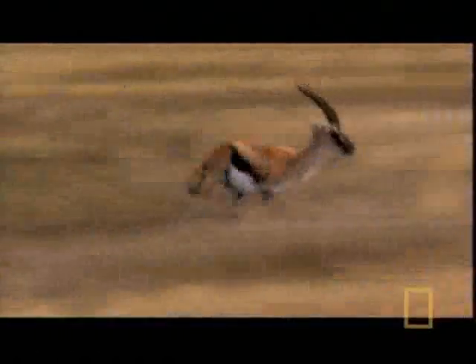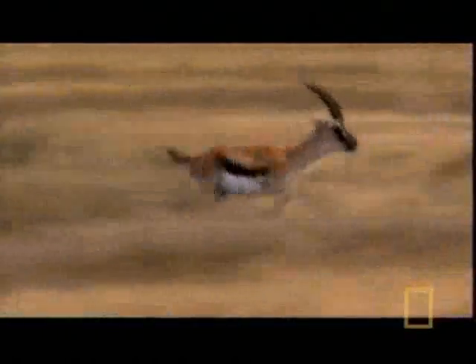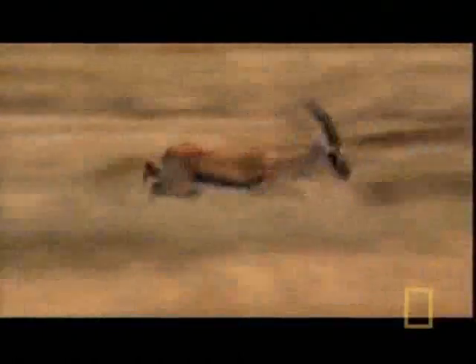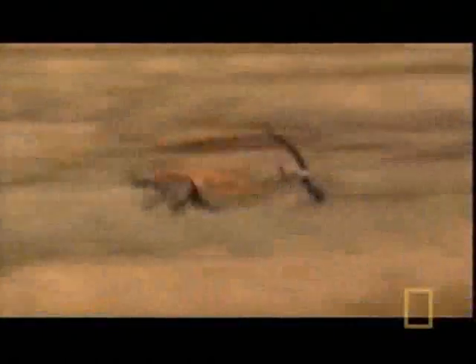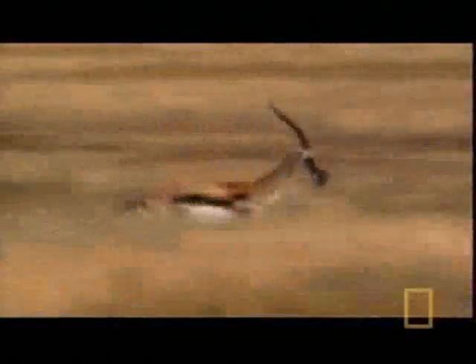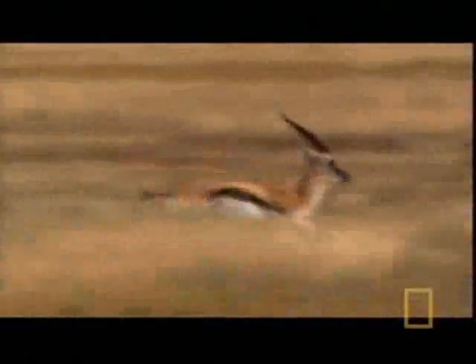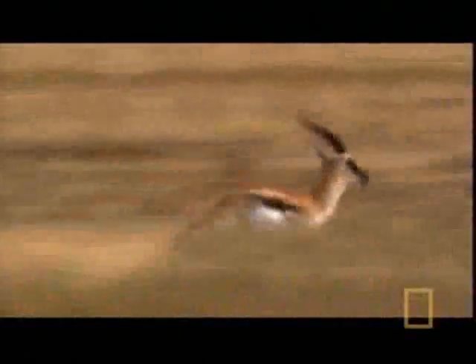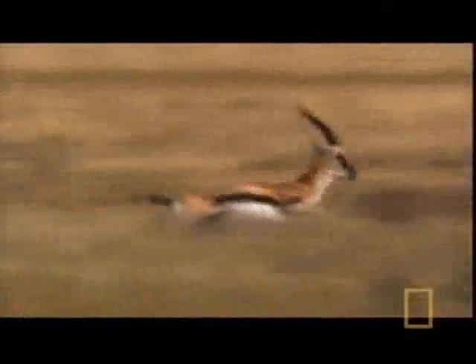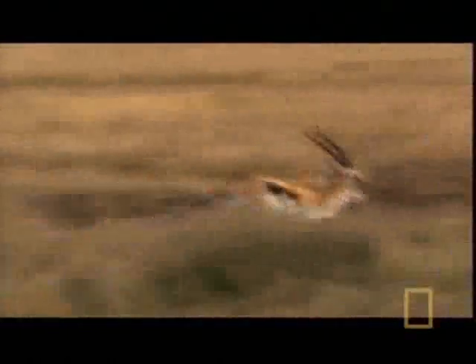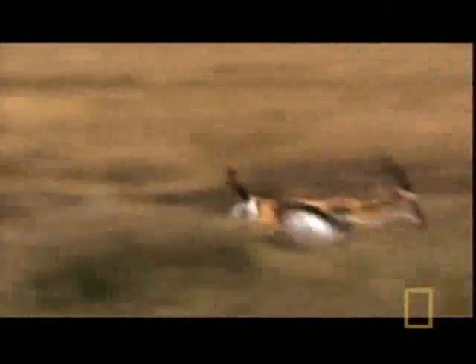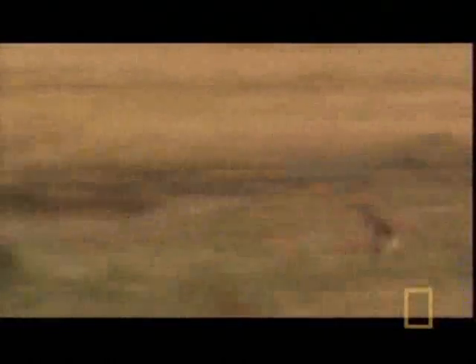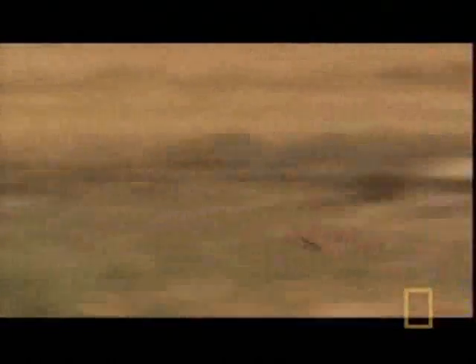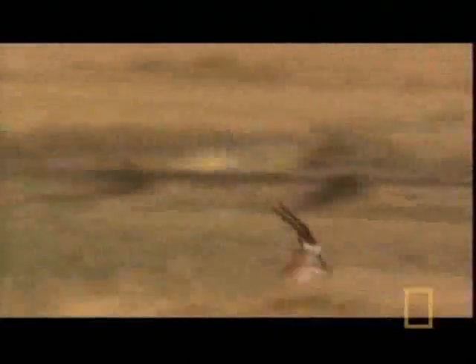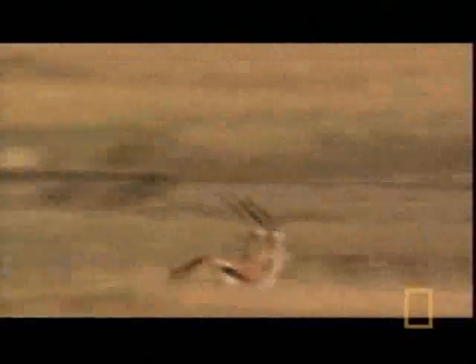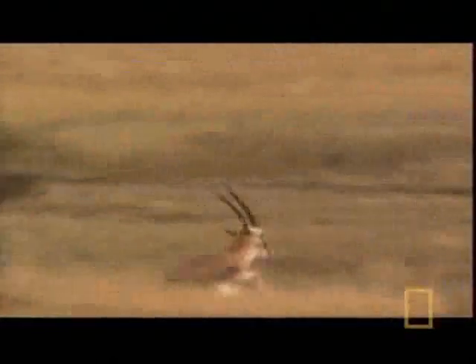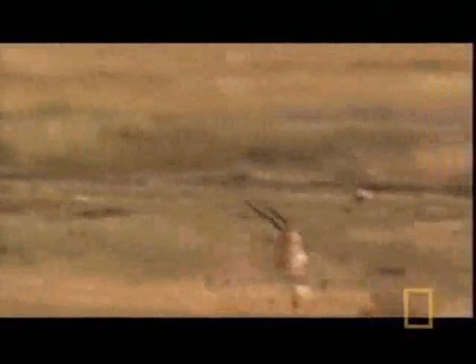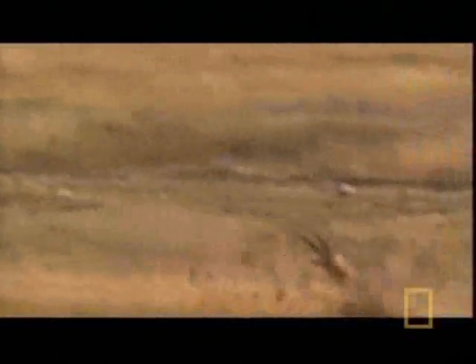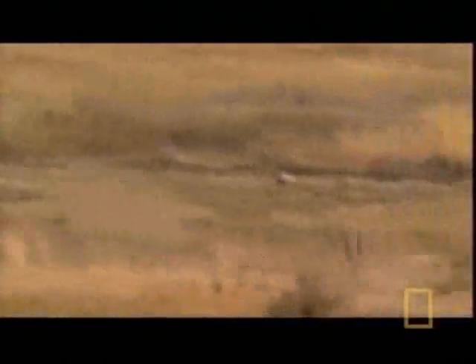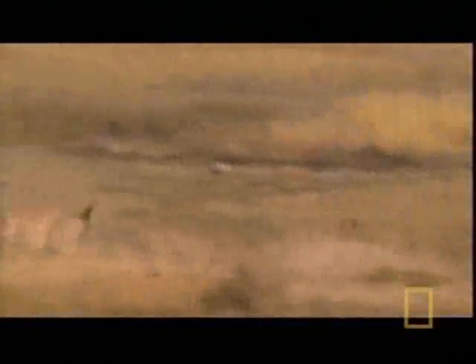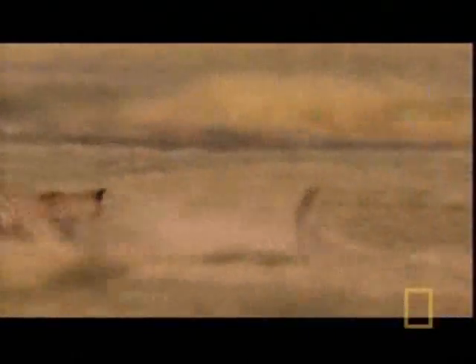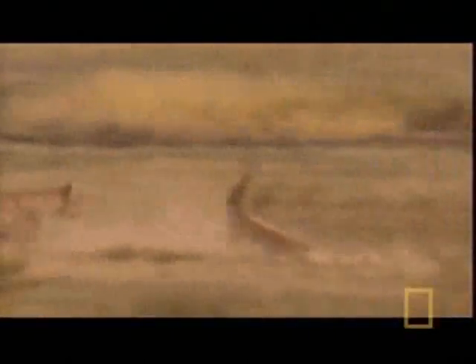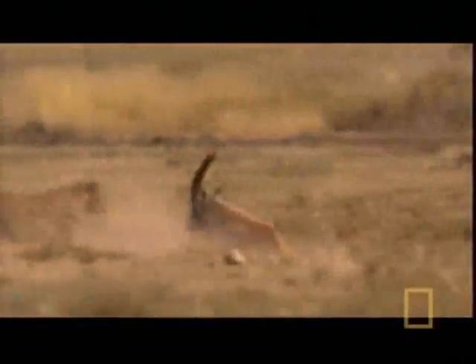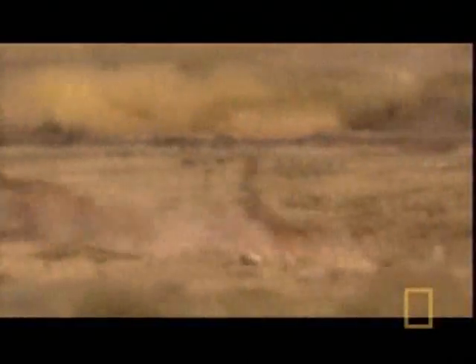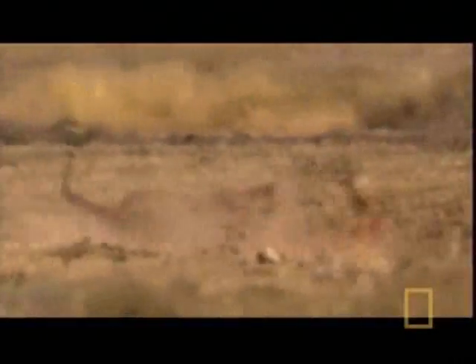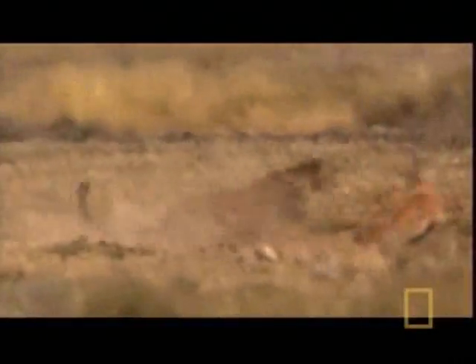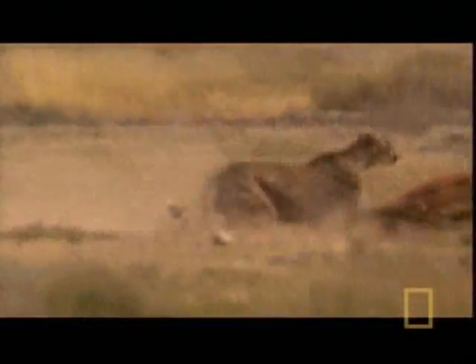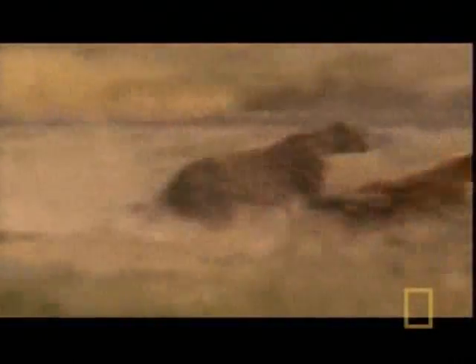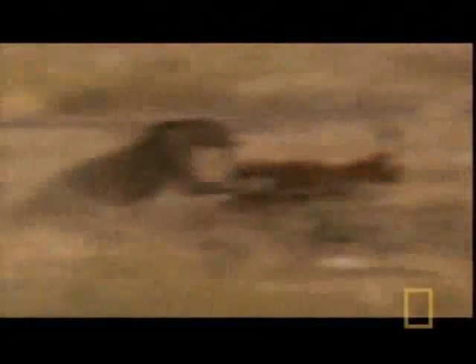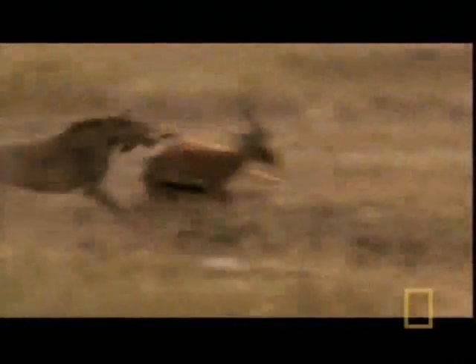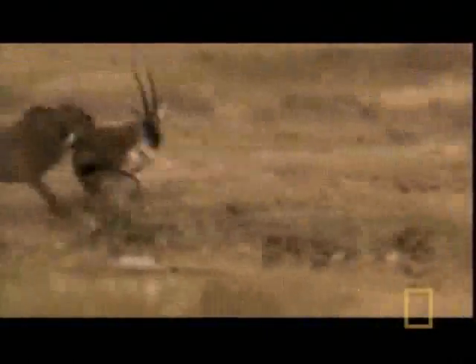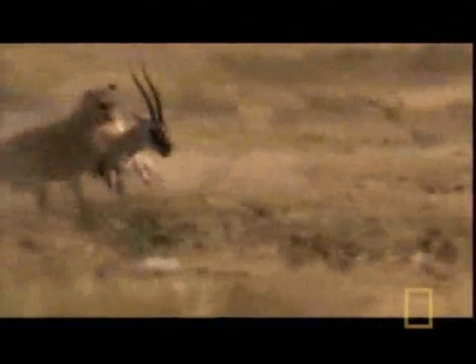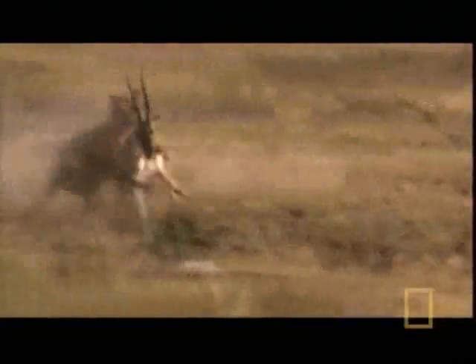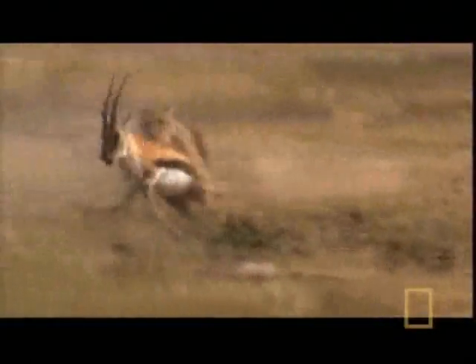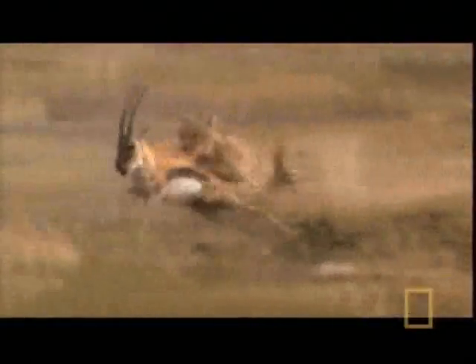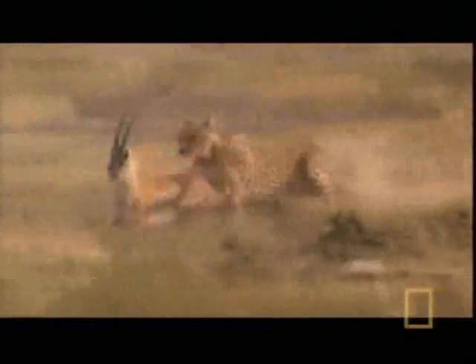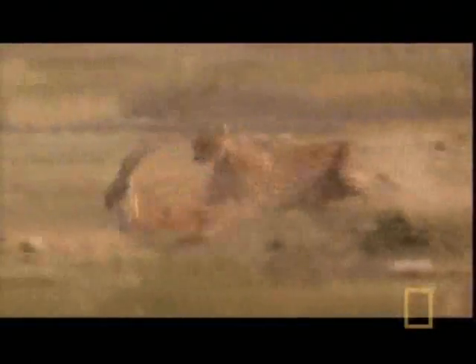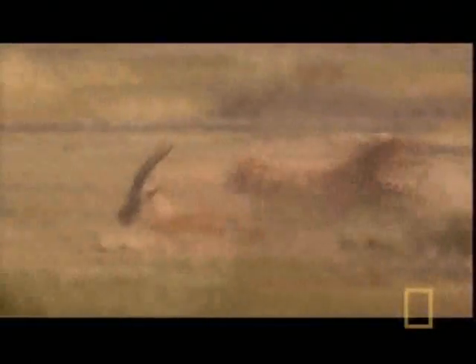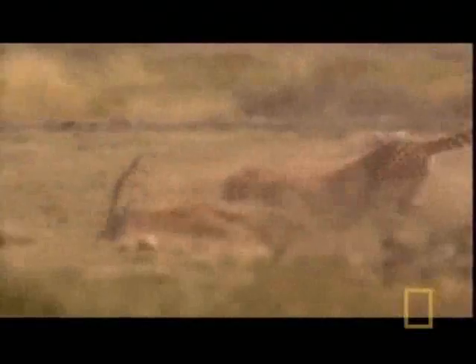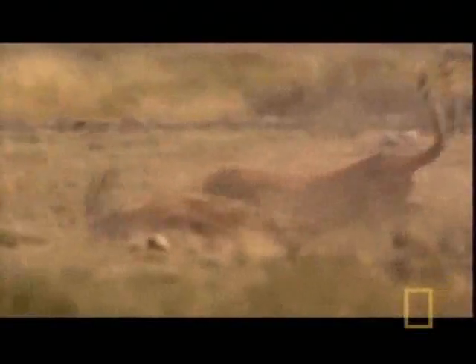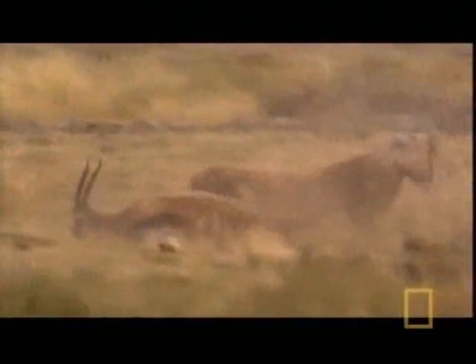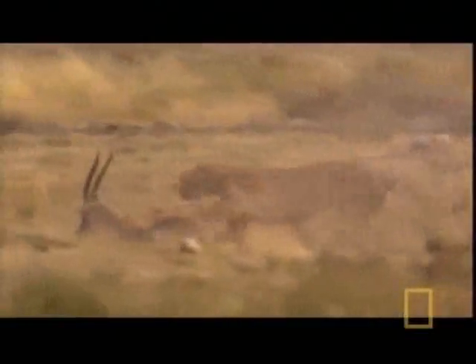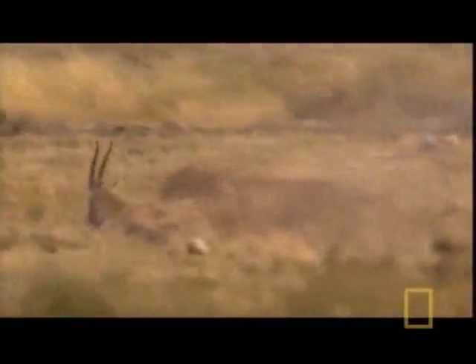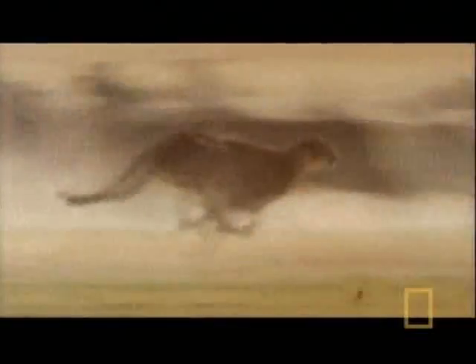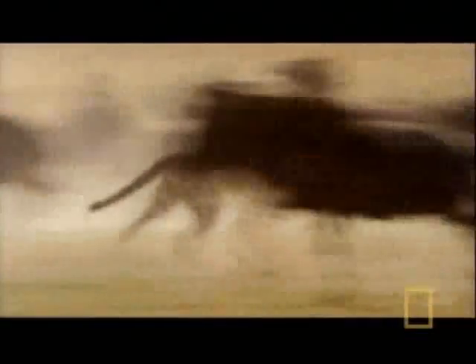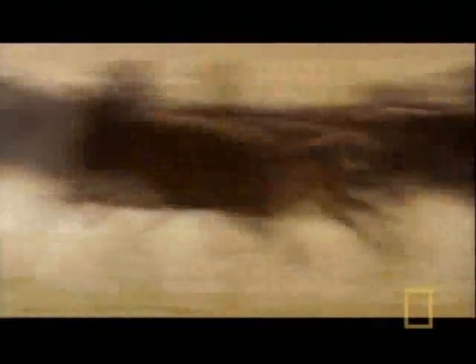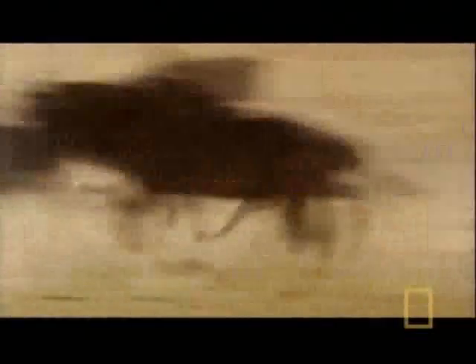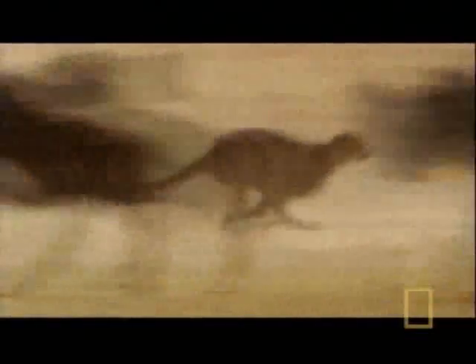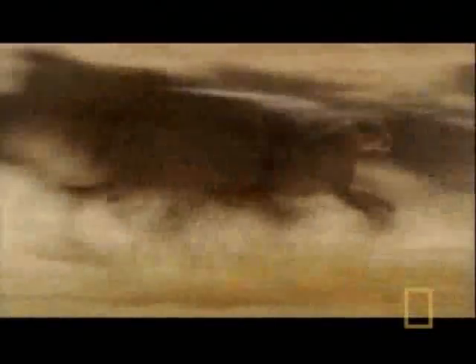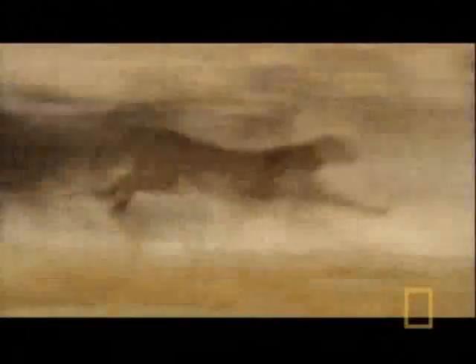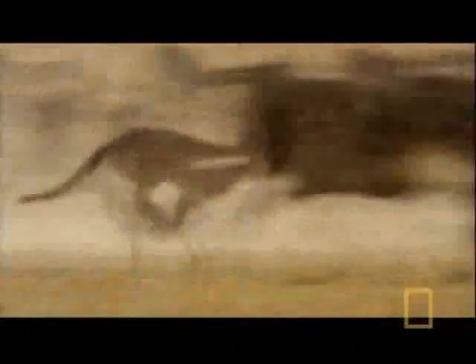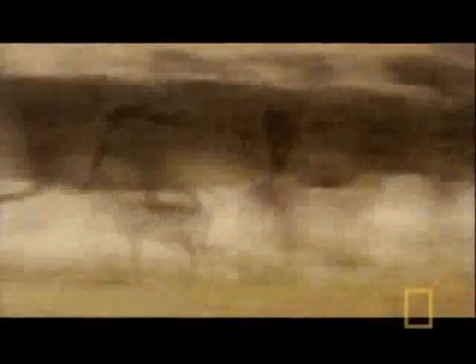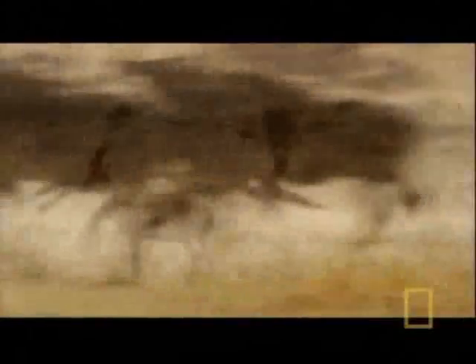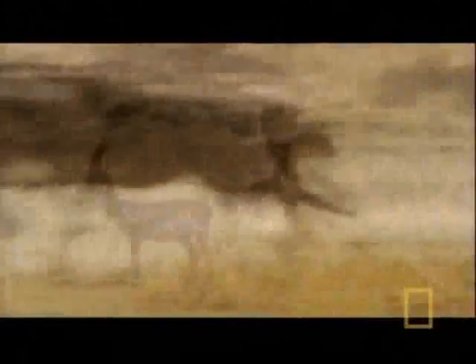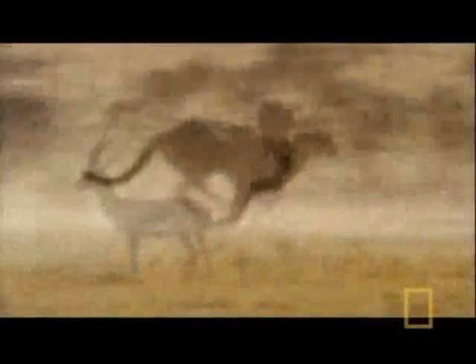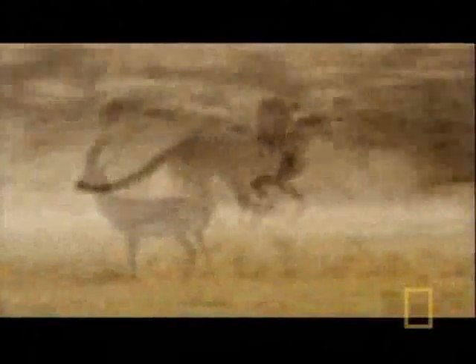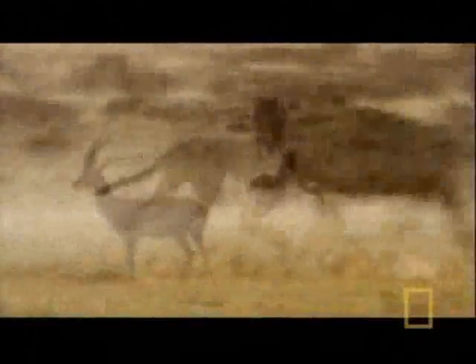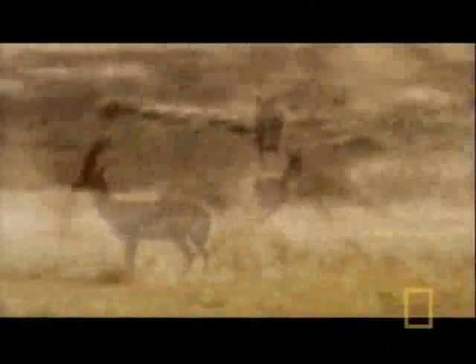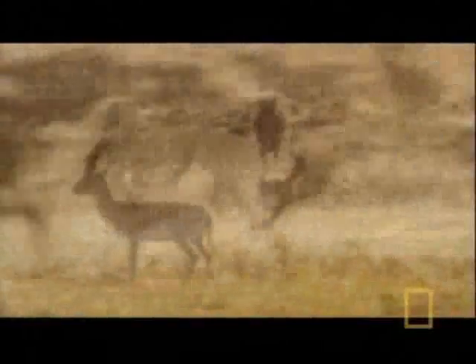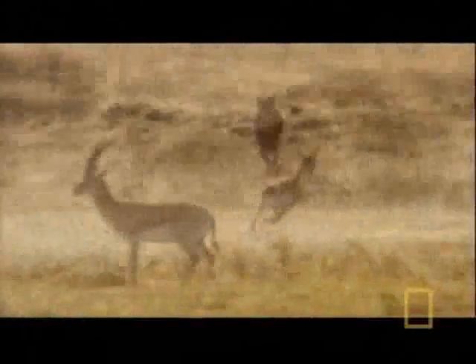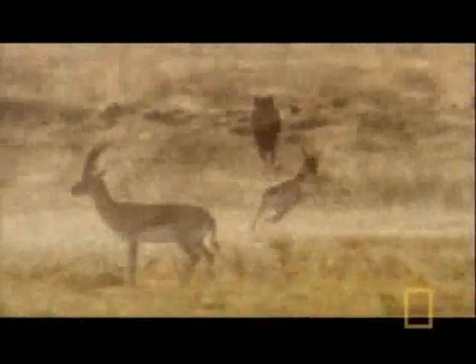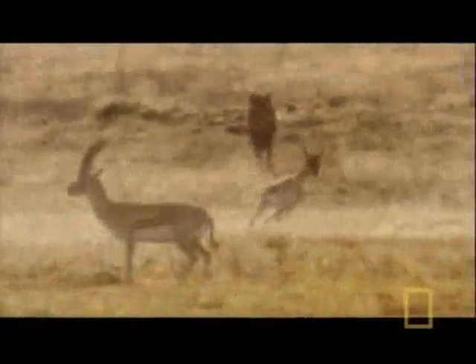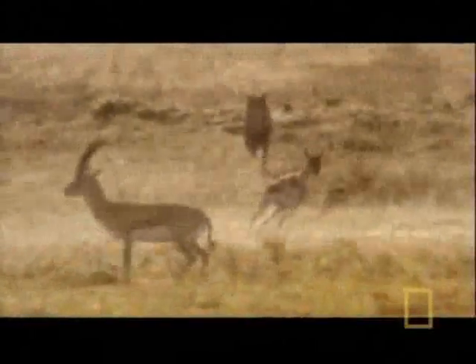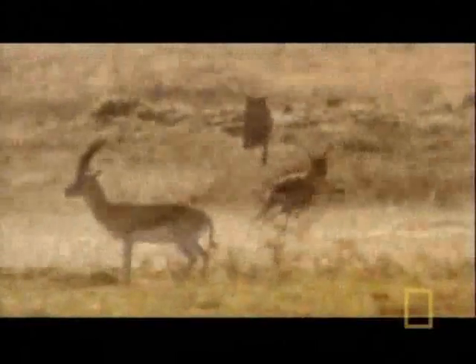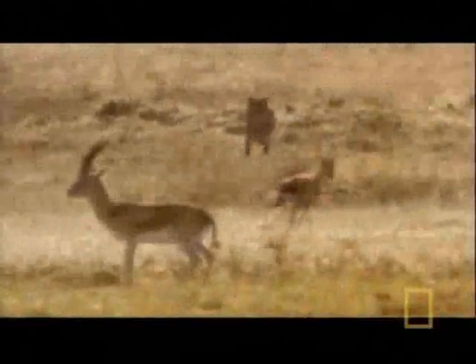Unlike other cats, the cheetah's claws never retract, delivering more traction in high-speed turns.